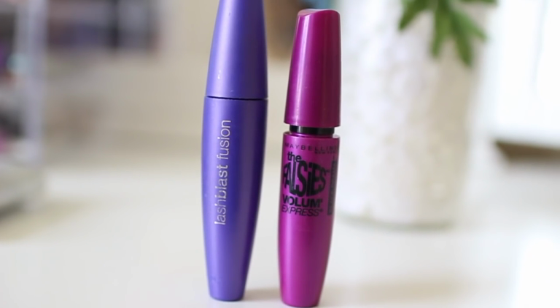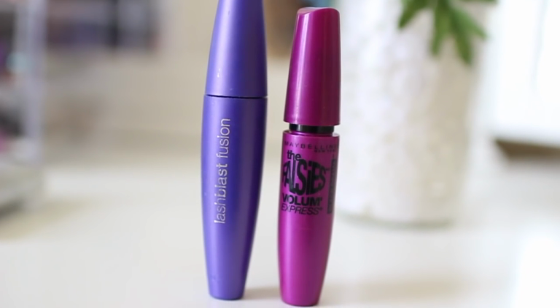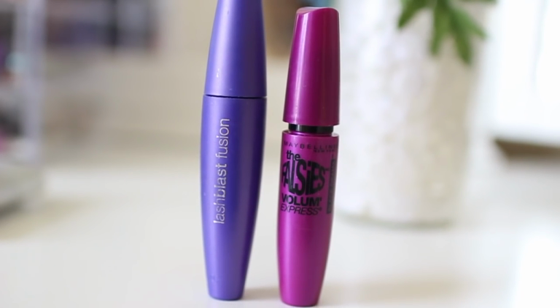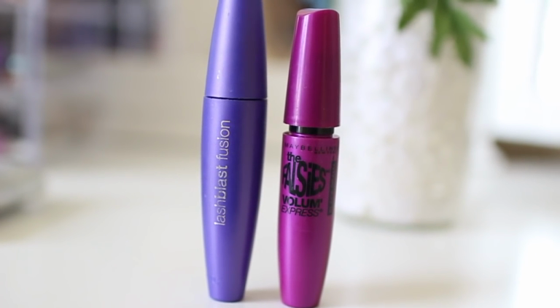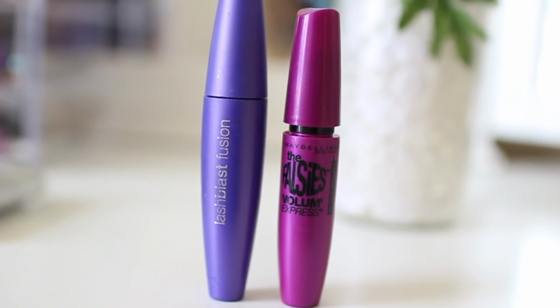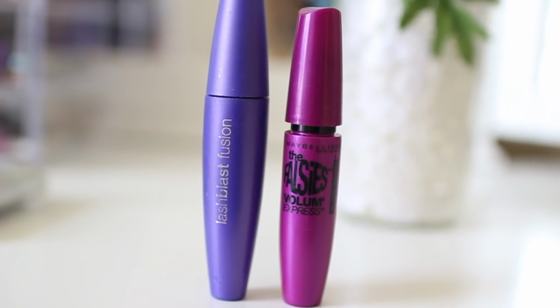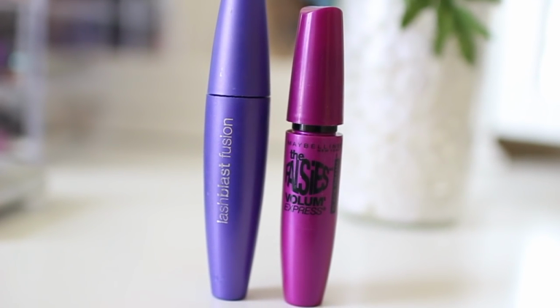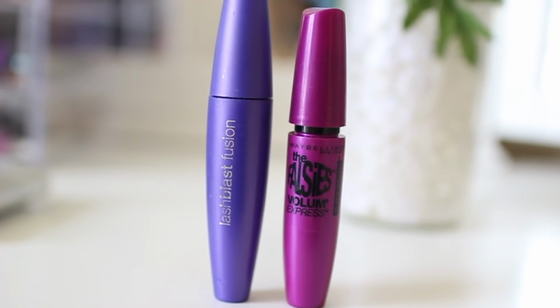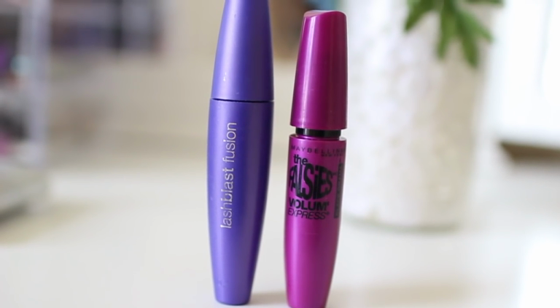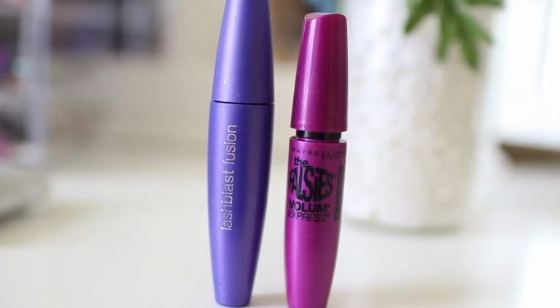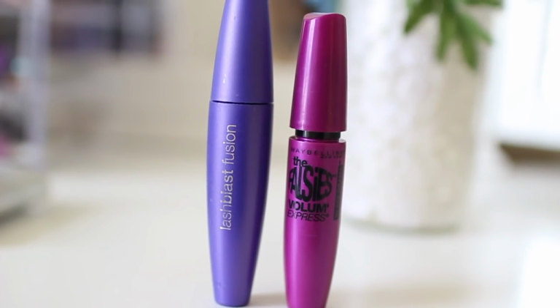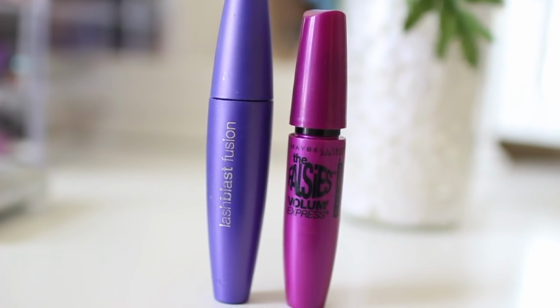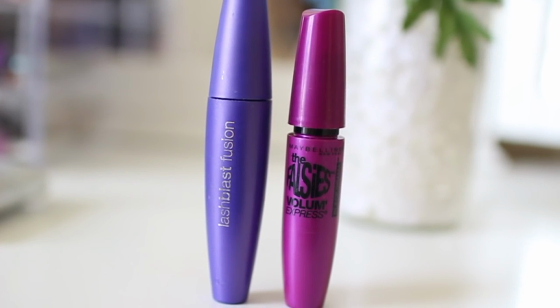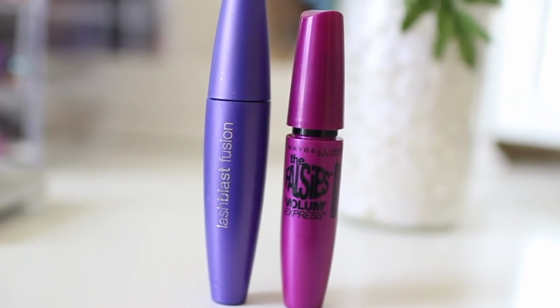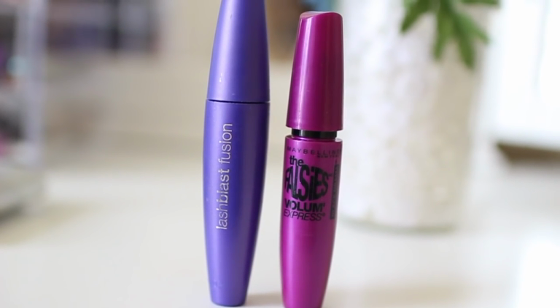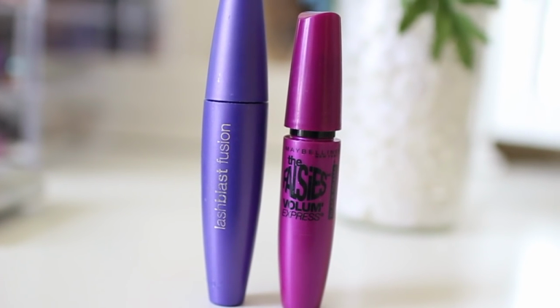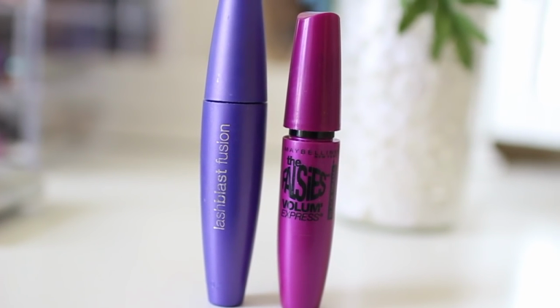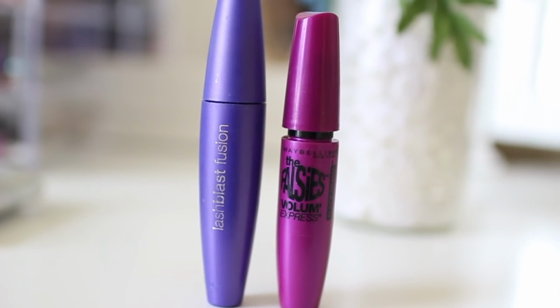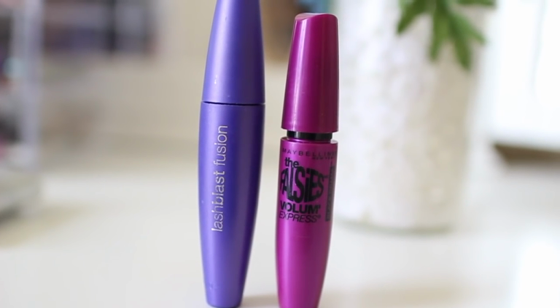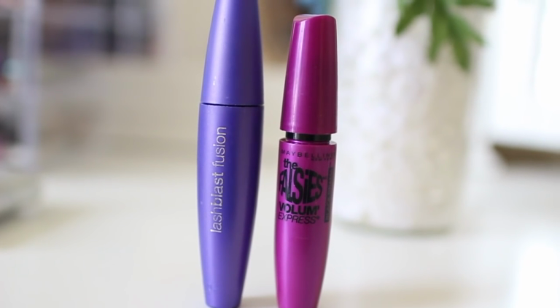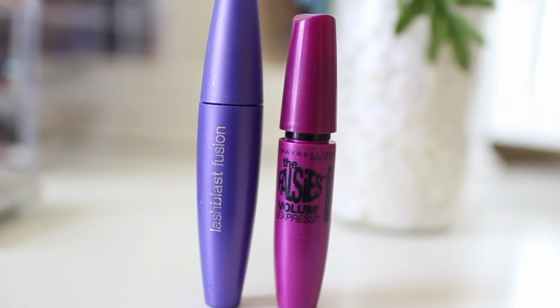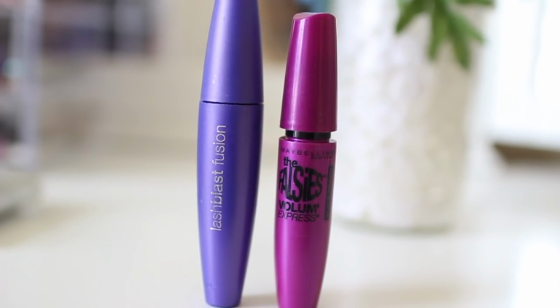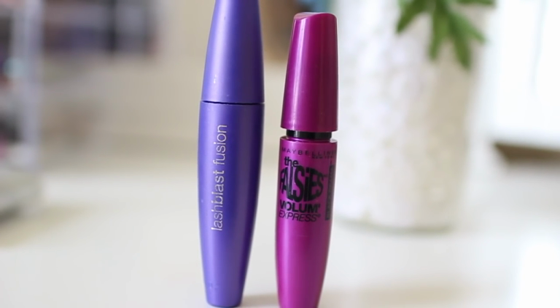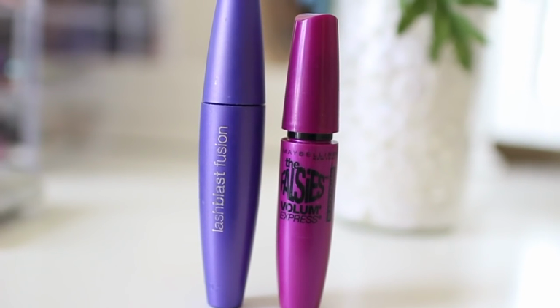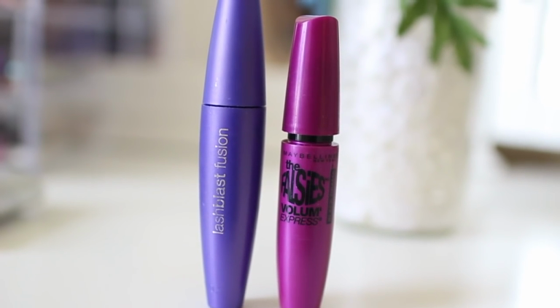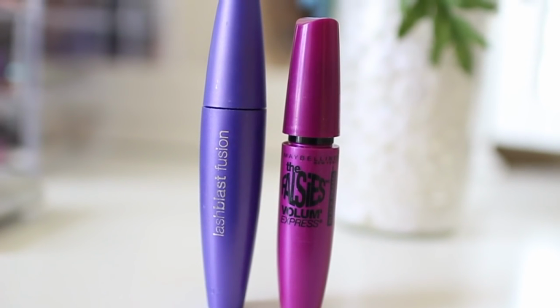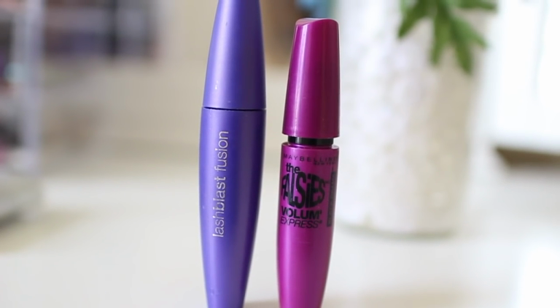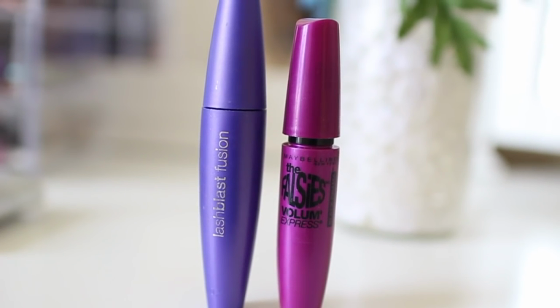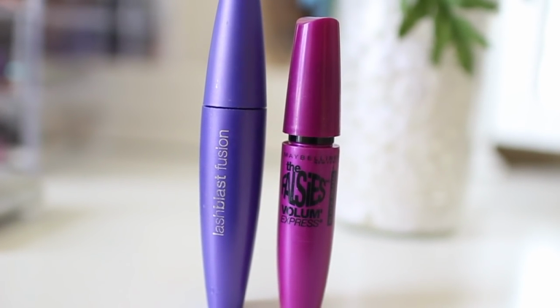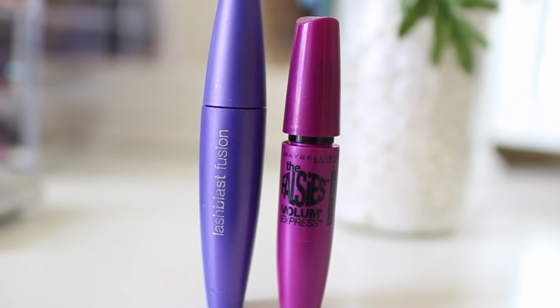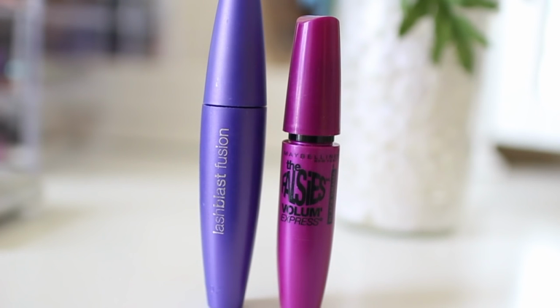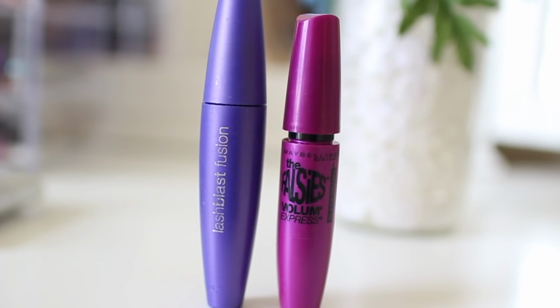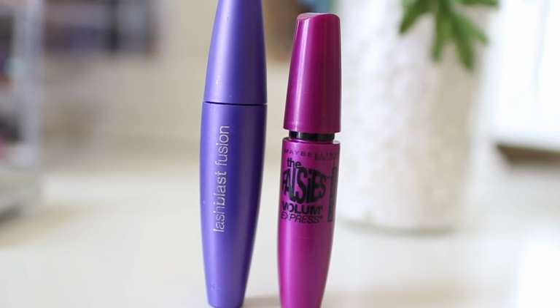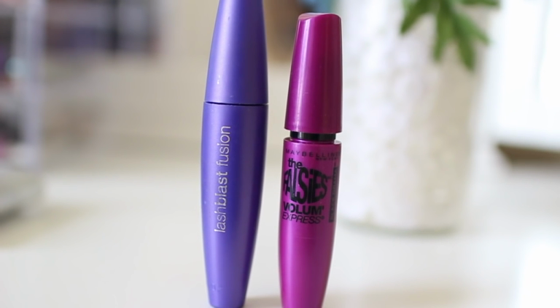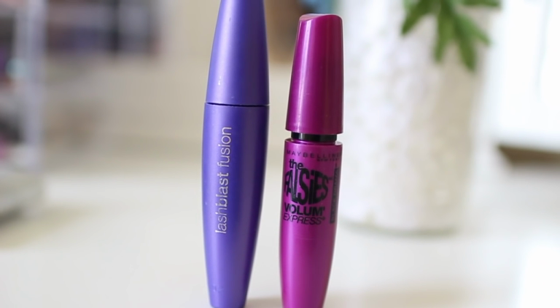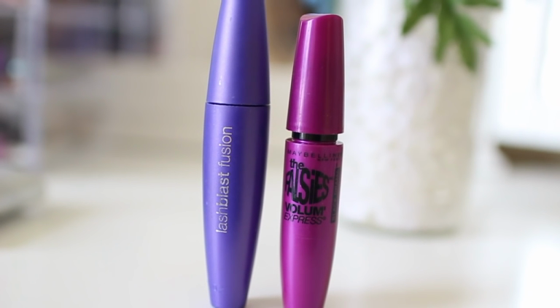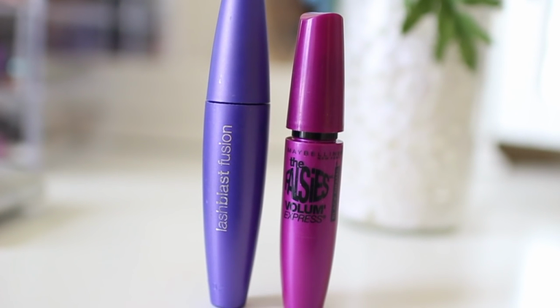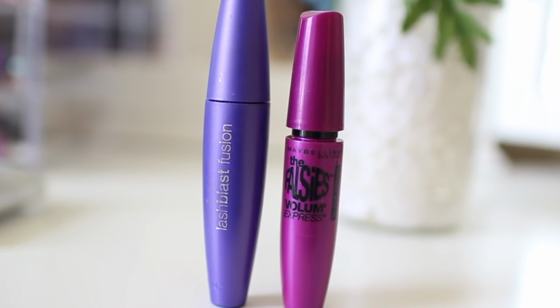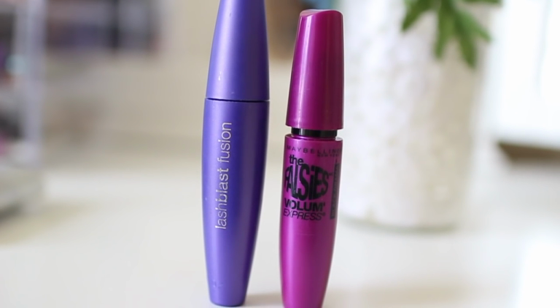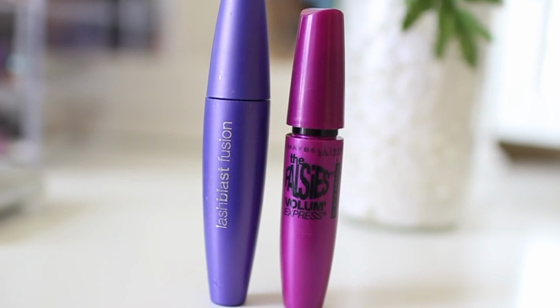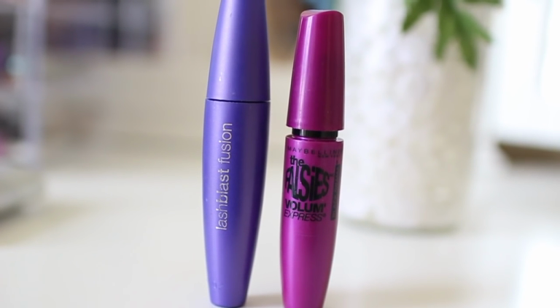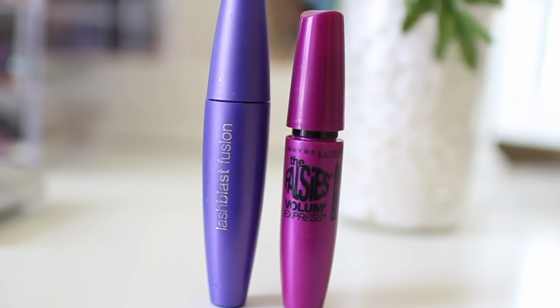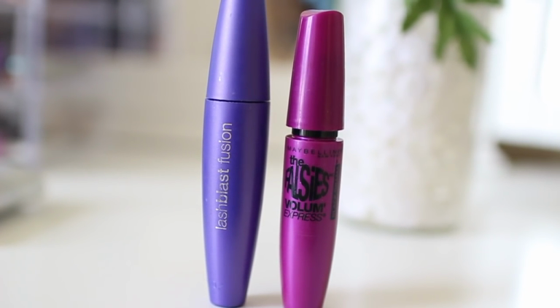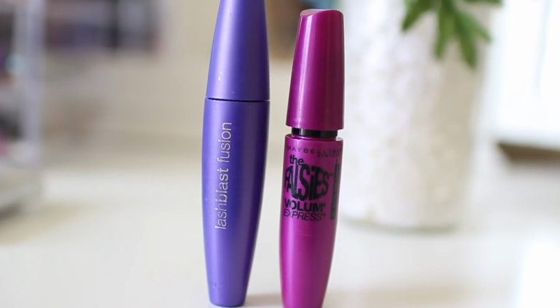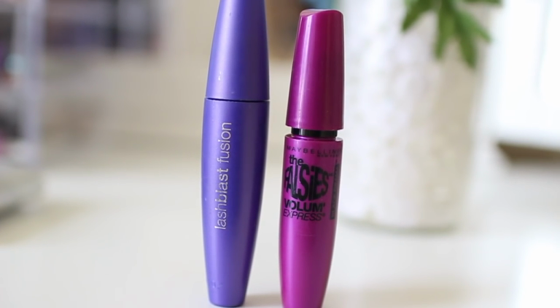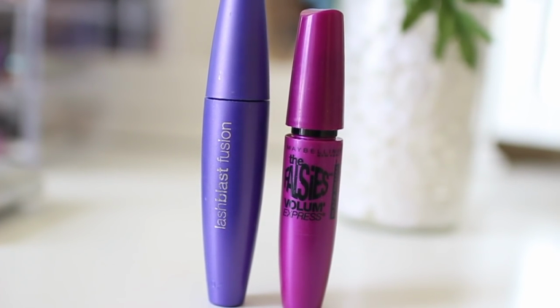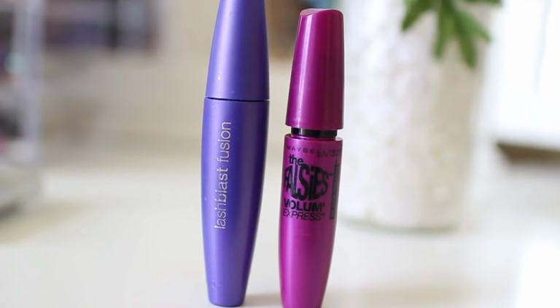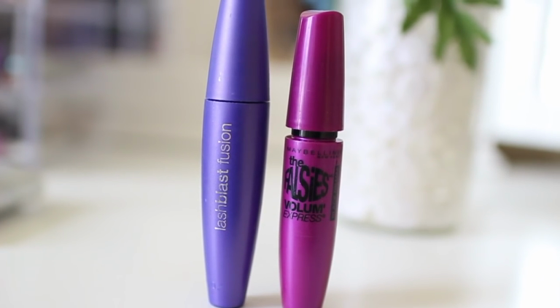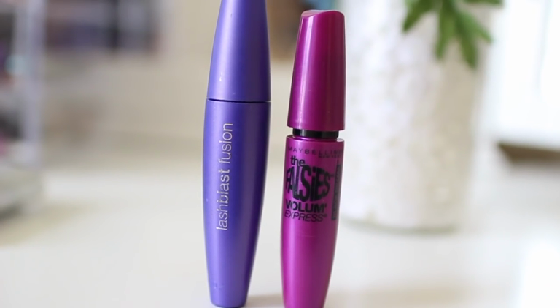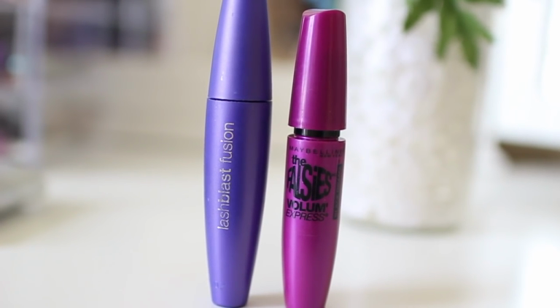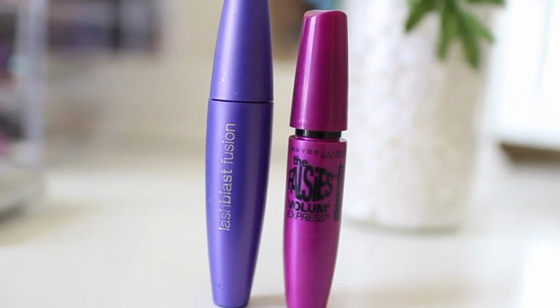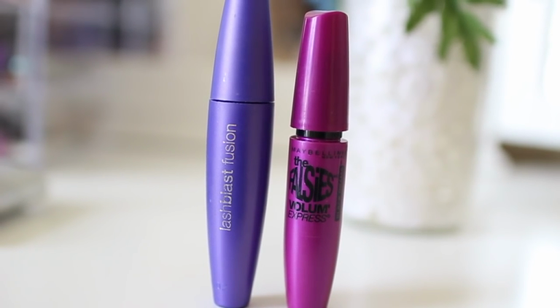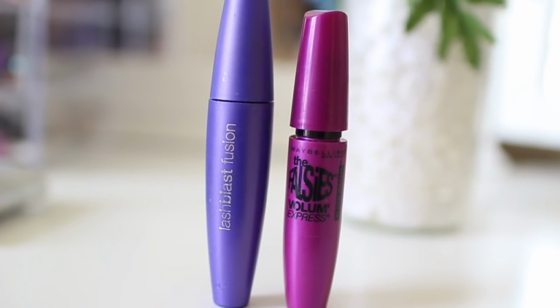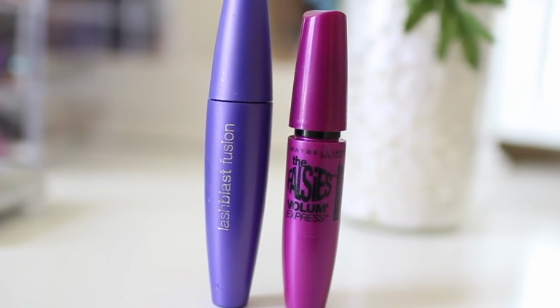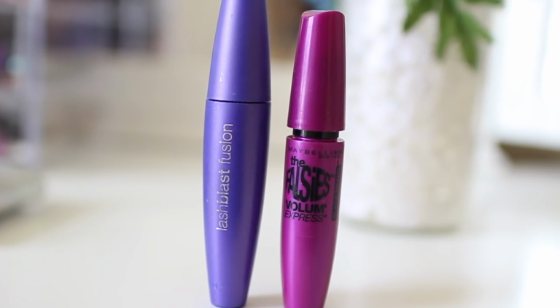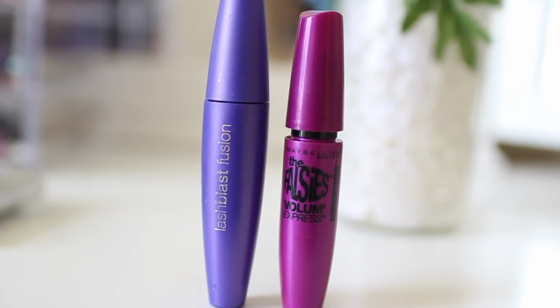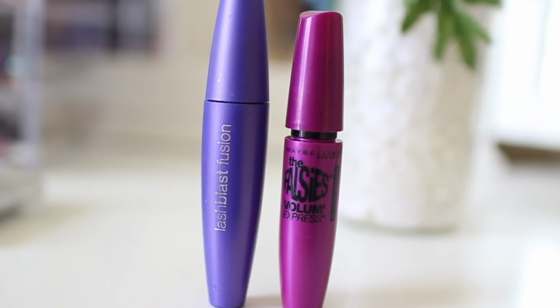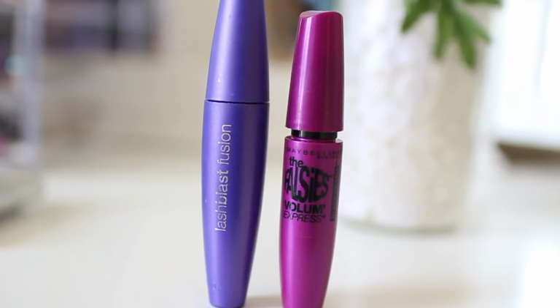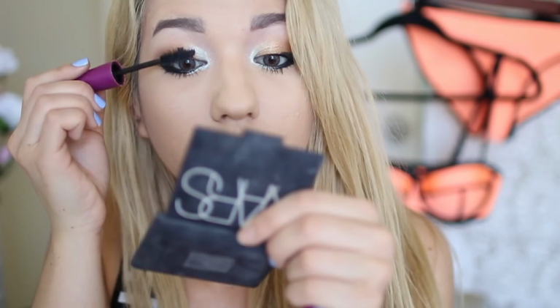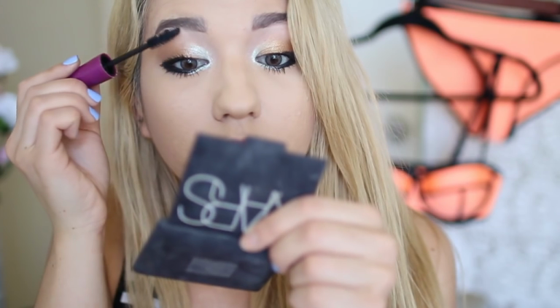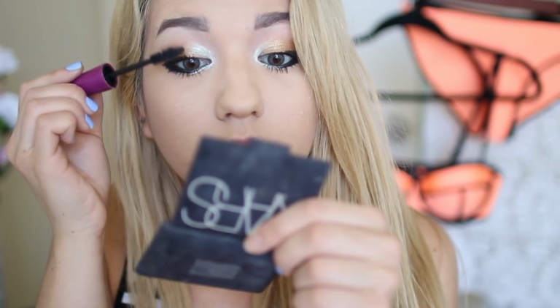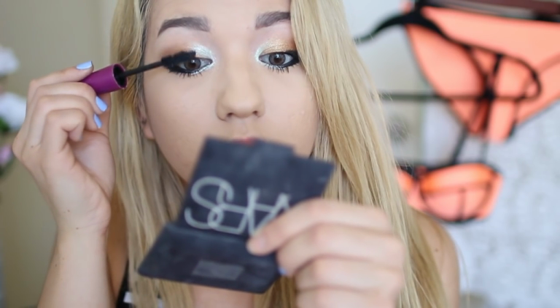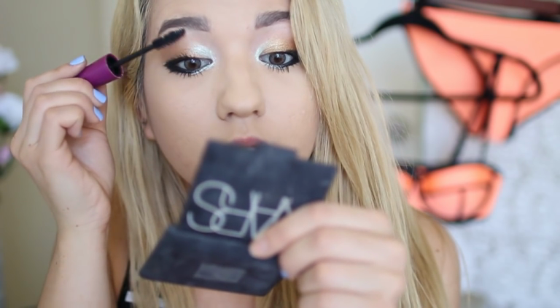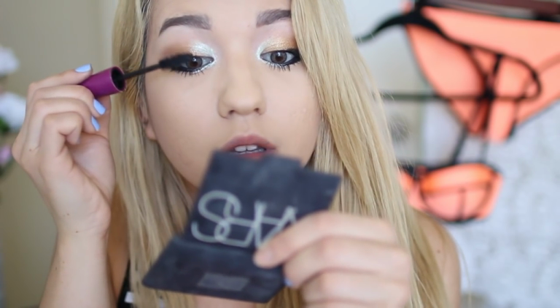This is the best mascara combination that you could do — it's the CoverGirl Lash Blast Fusion and the Falsies by Maybelline.